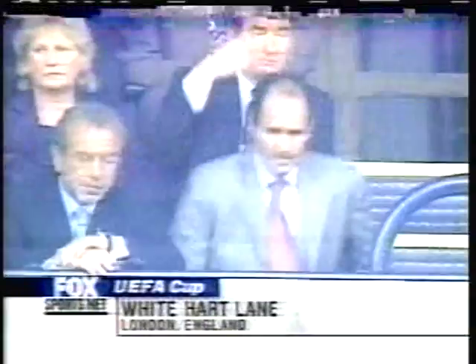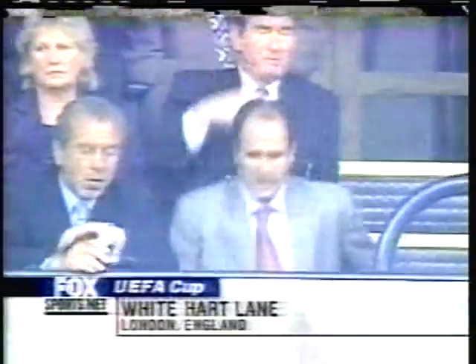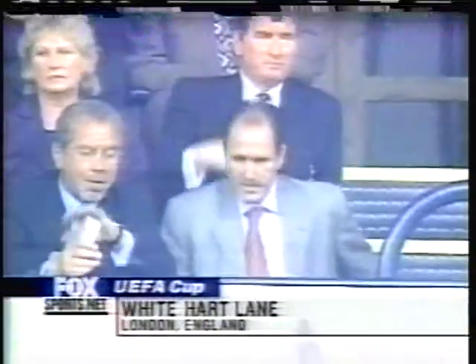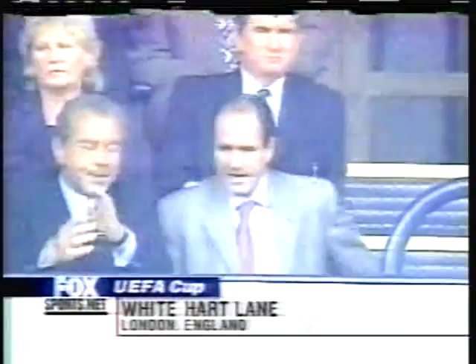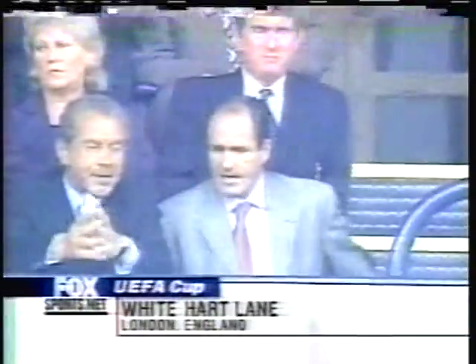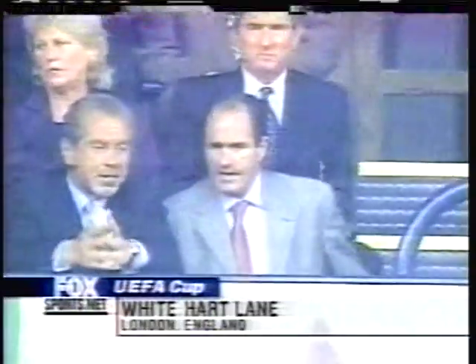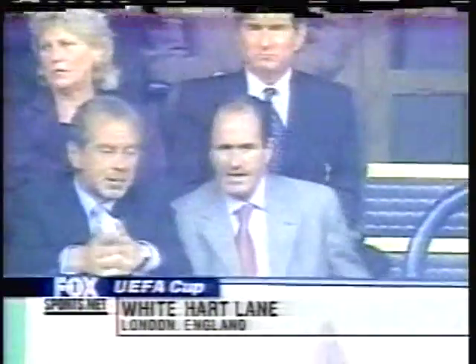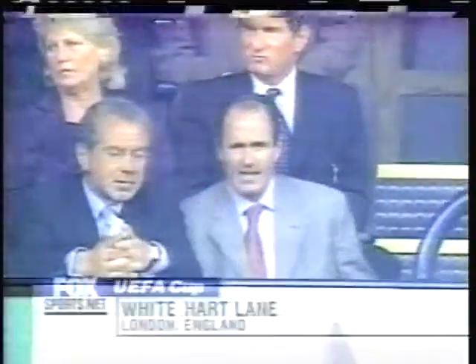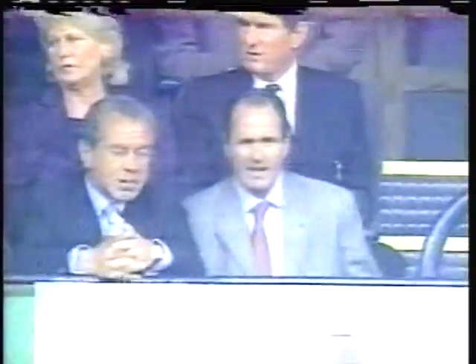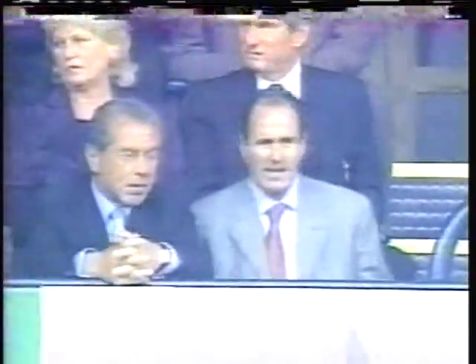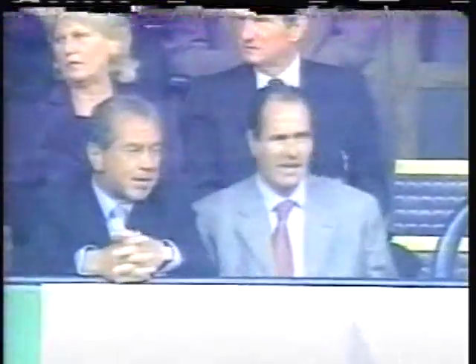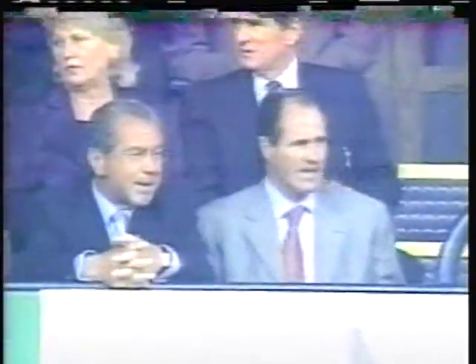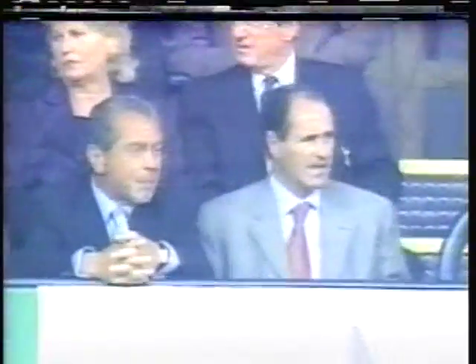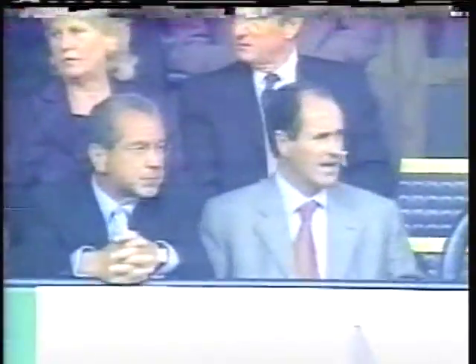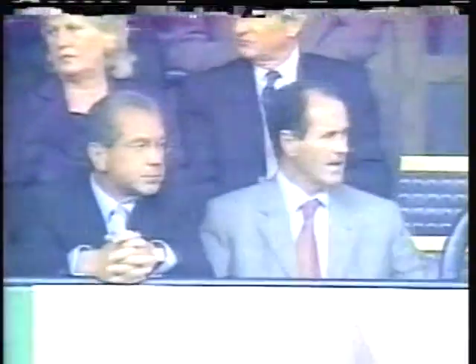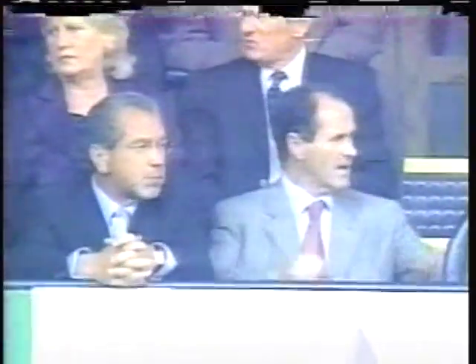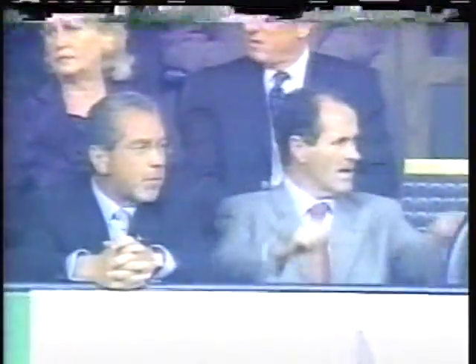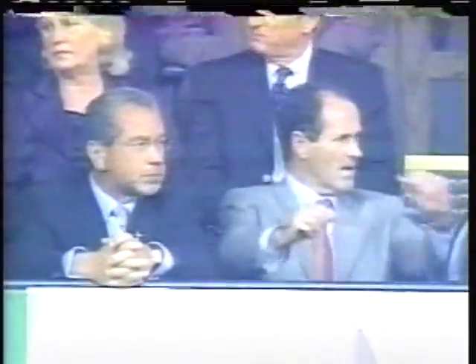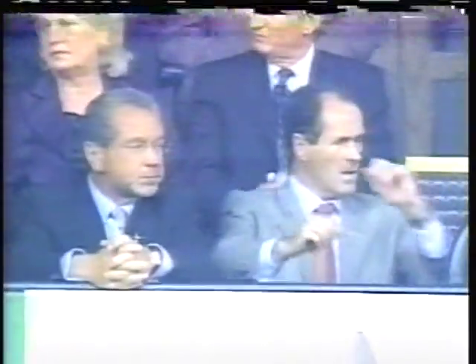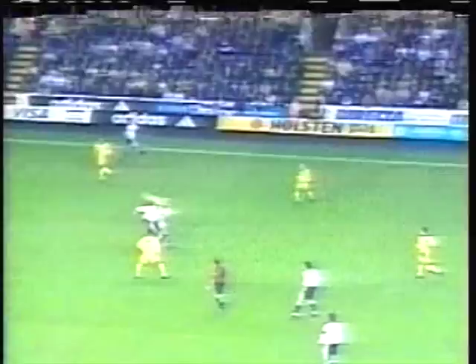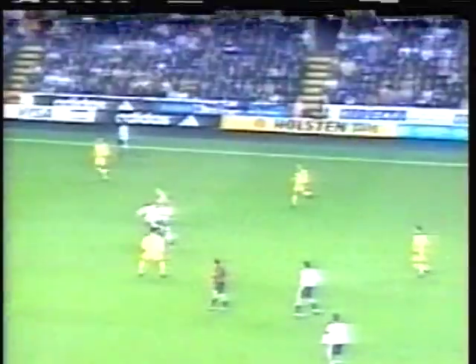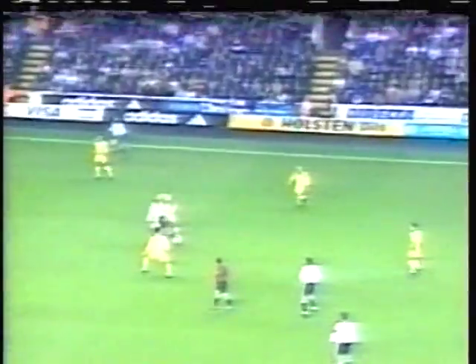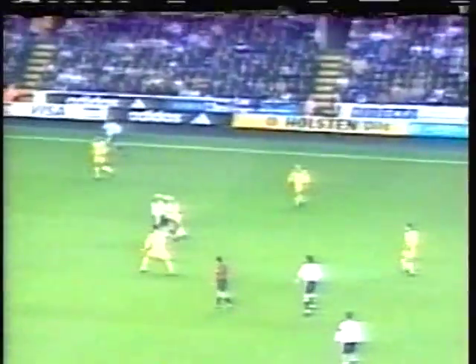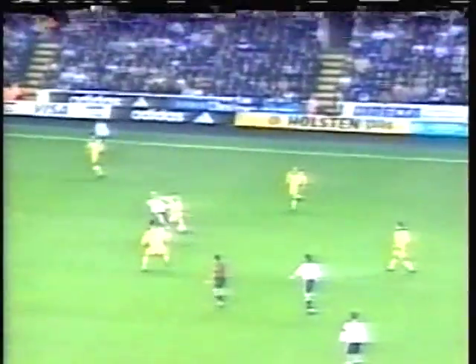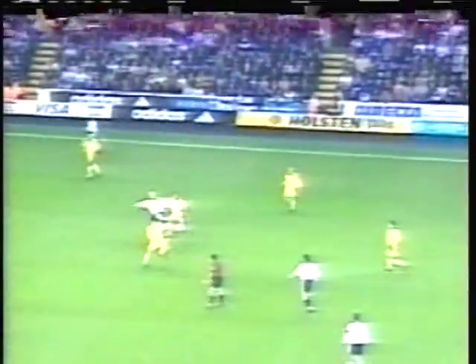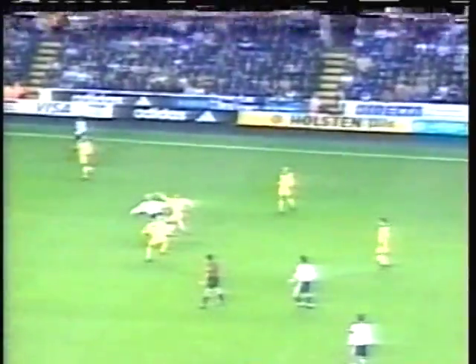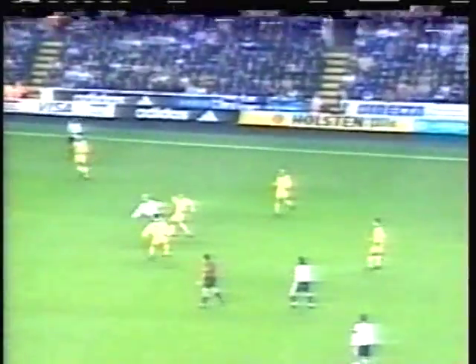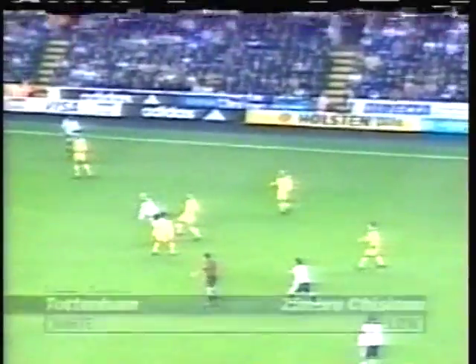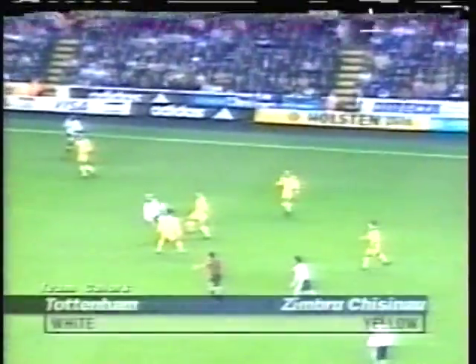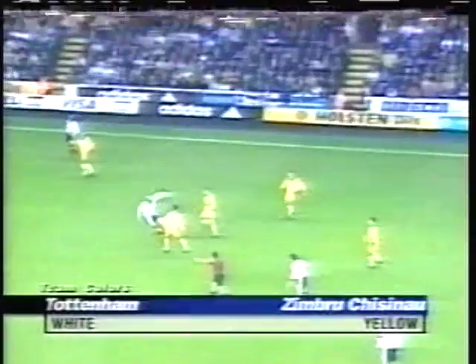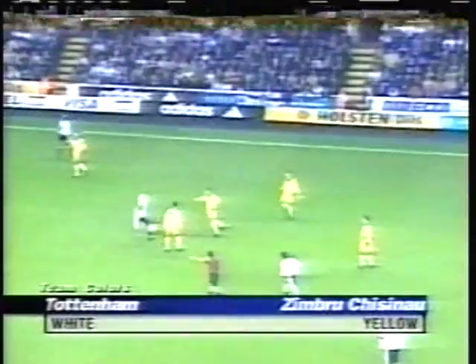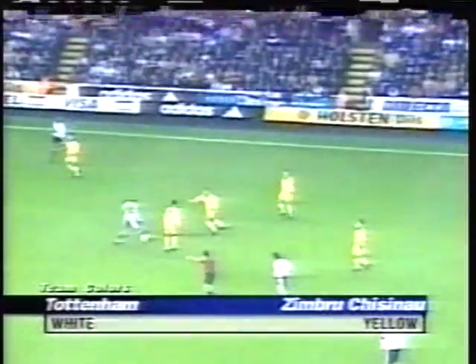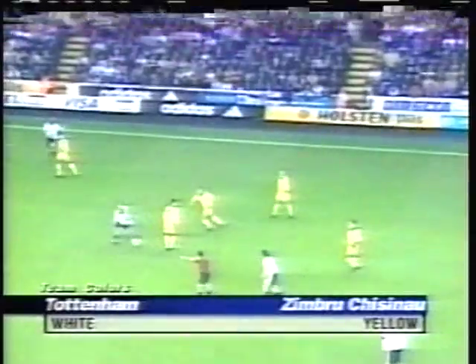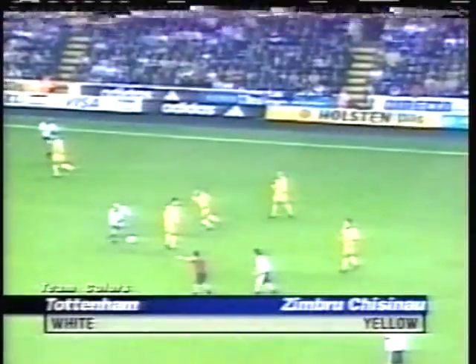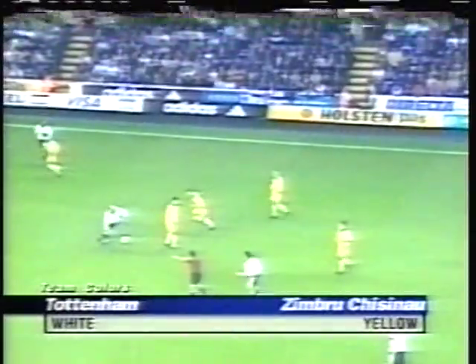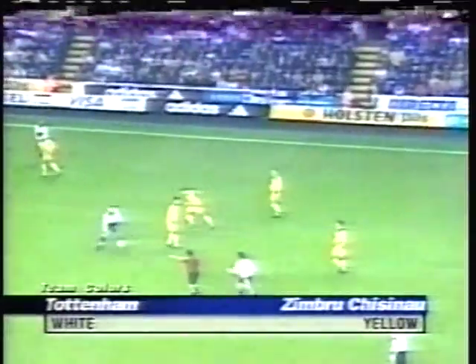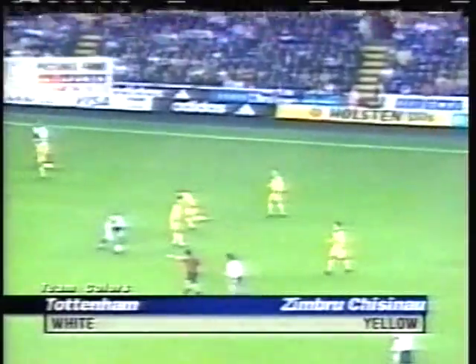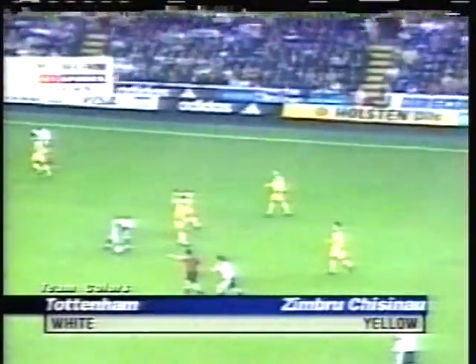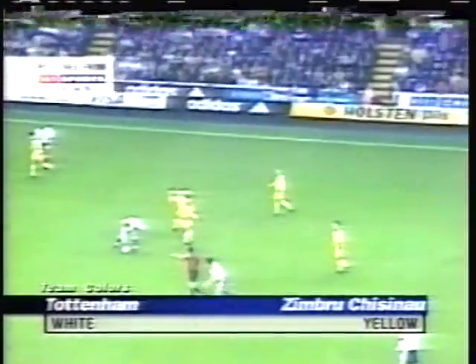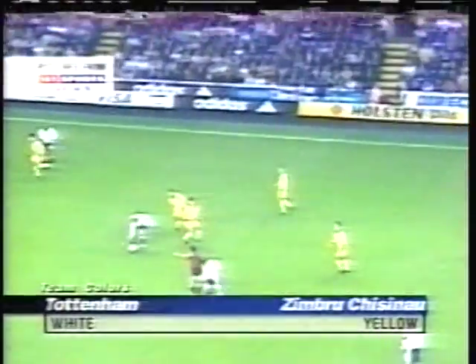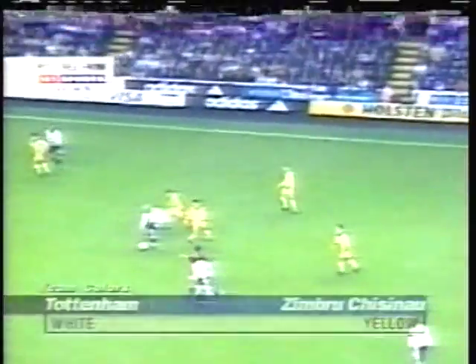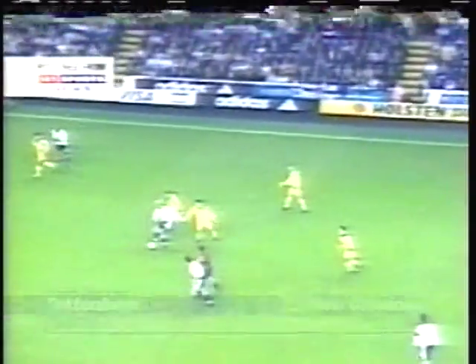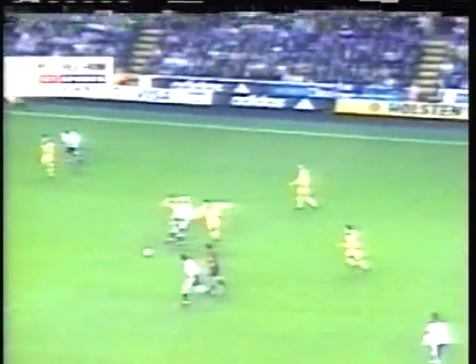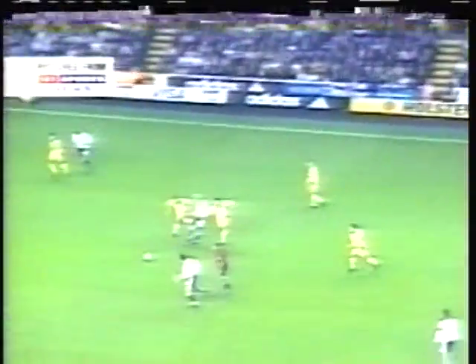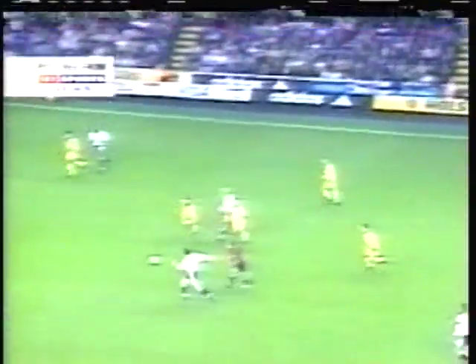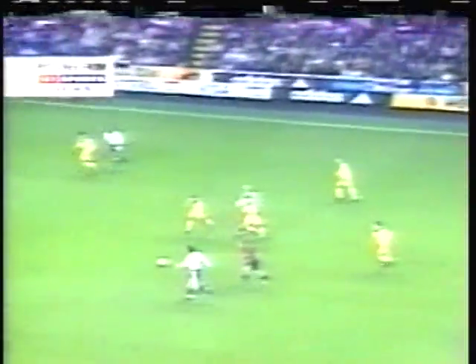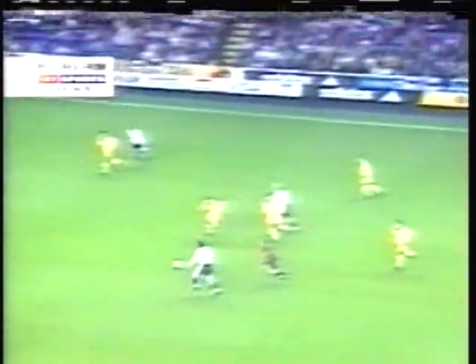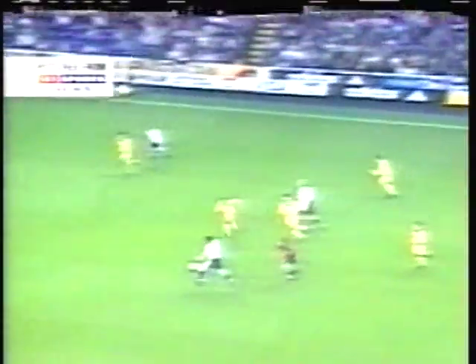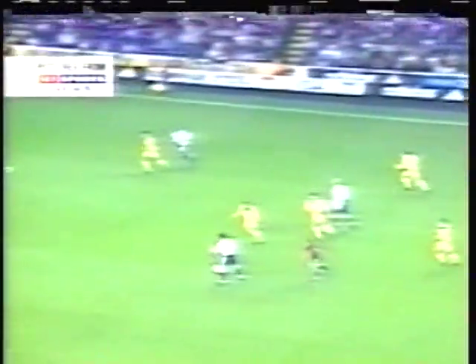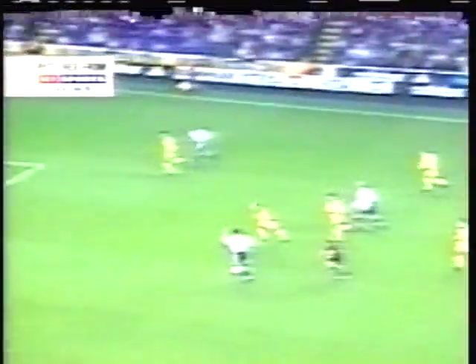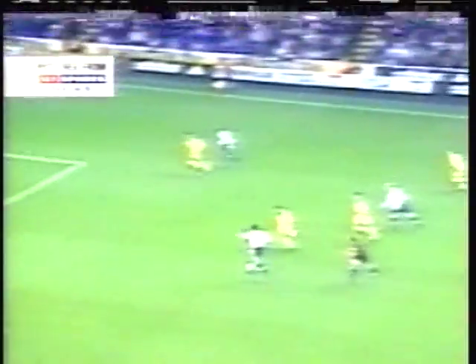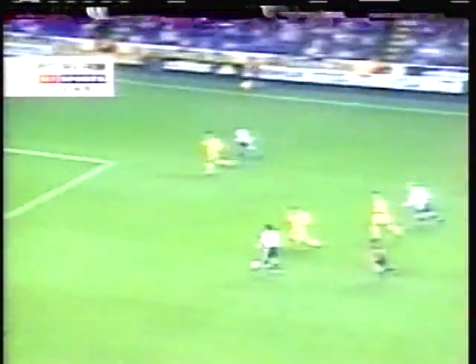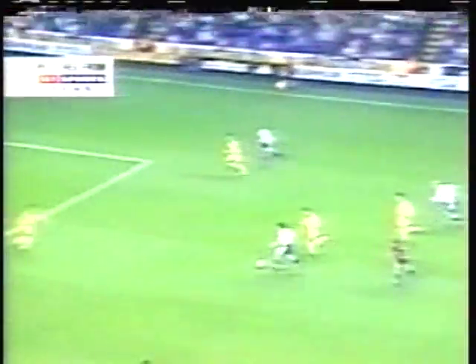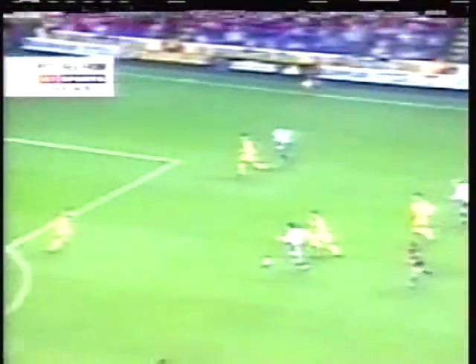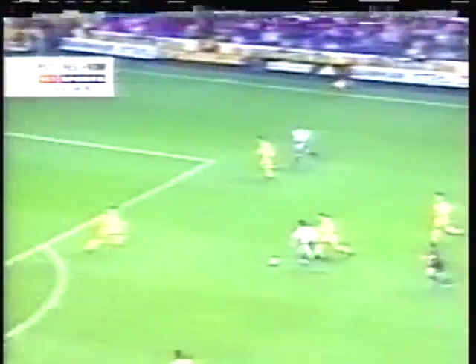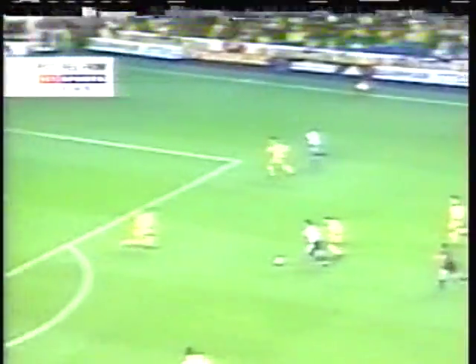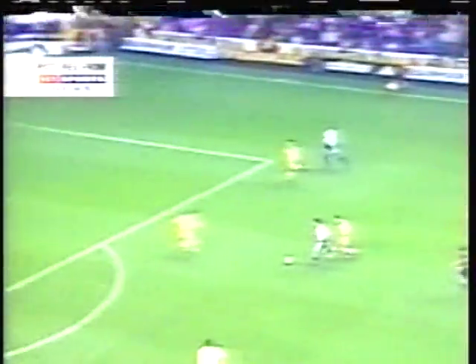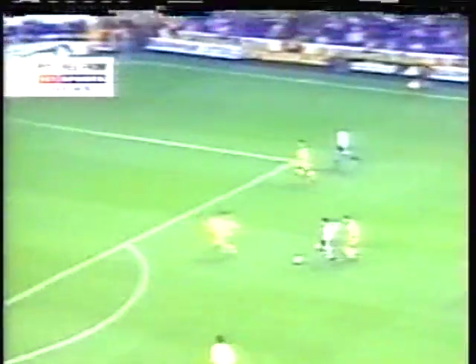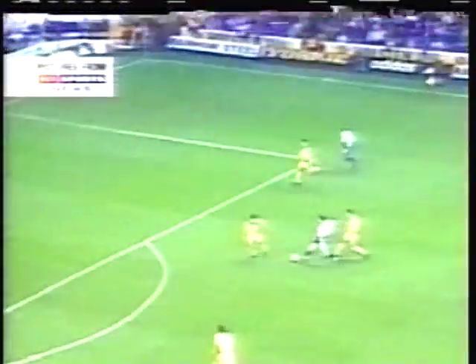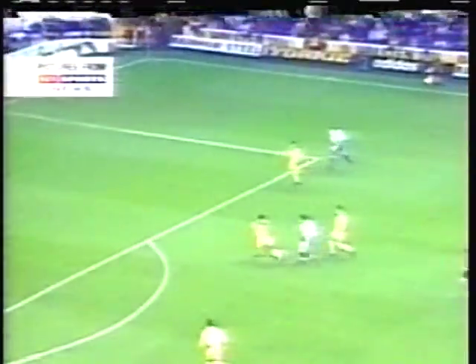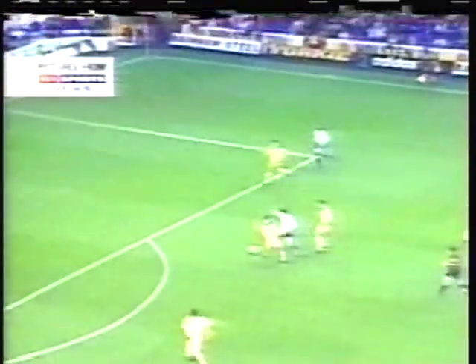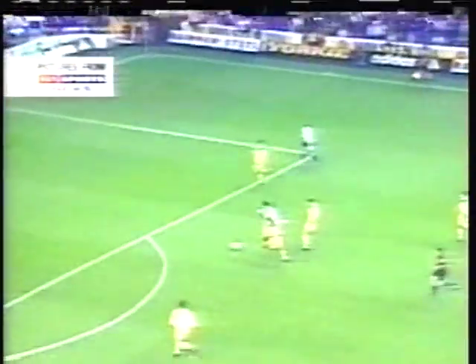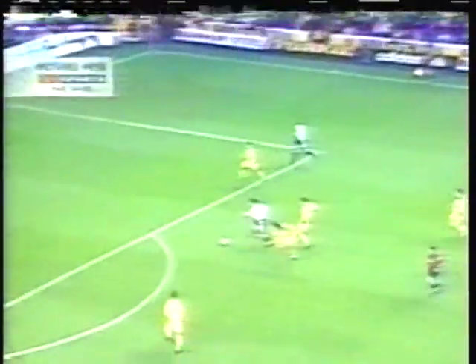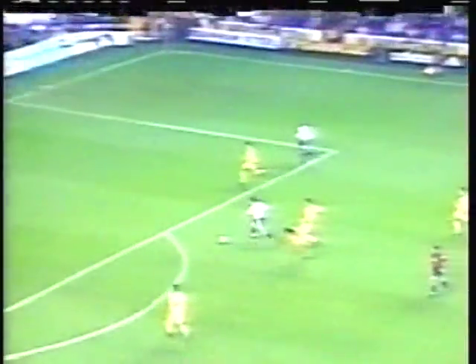Tottenham Hotspur at home, visited by FC Zimbru of Moldova. The expanded UEFA Cup rearing its ugly head.